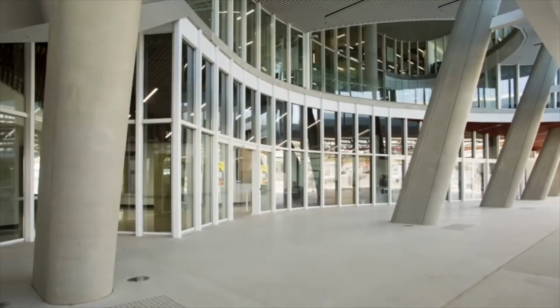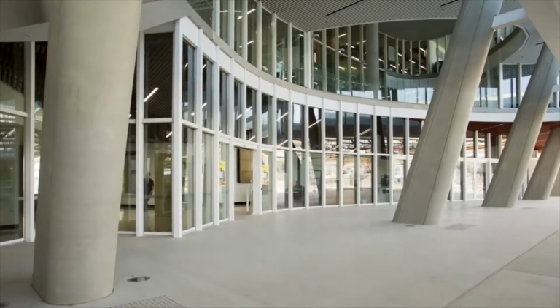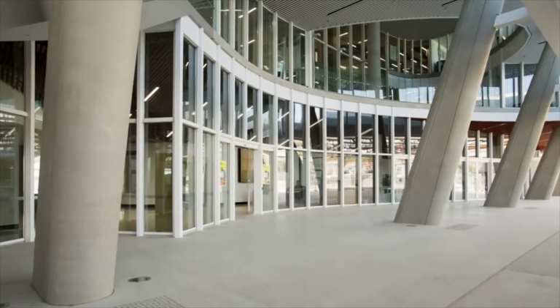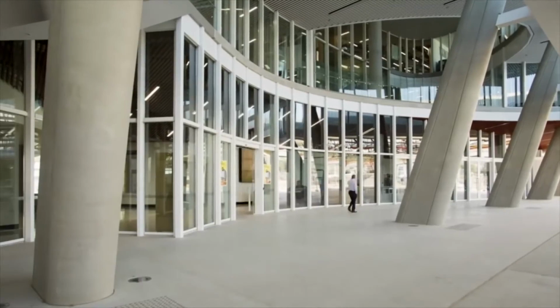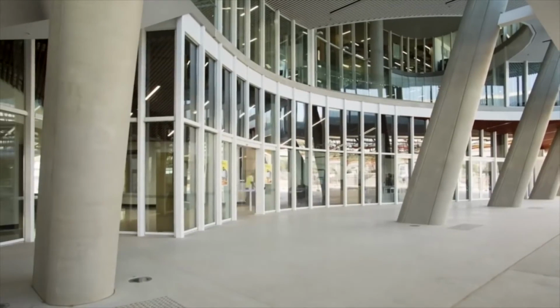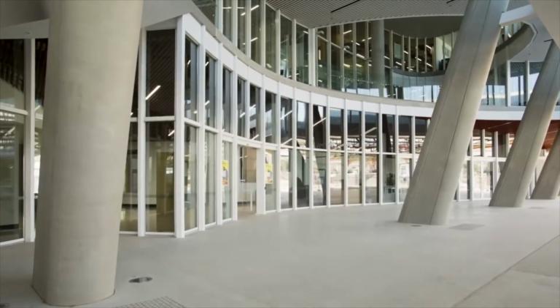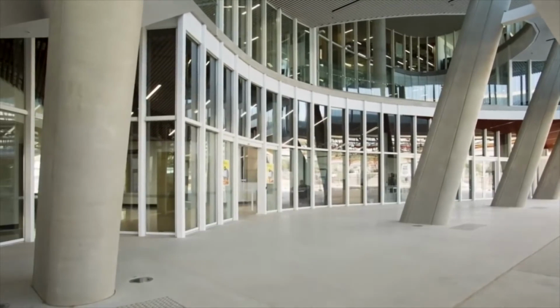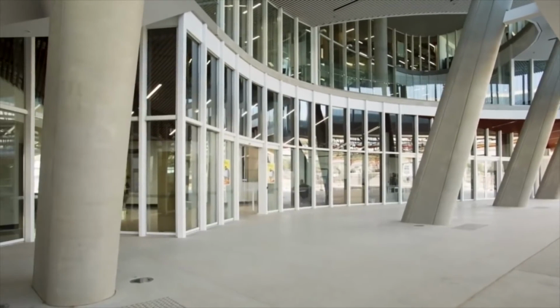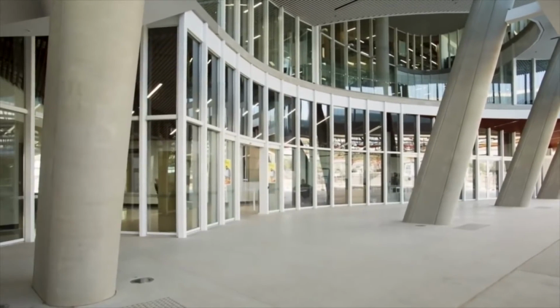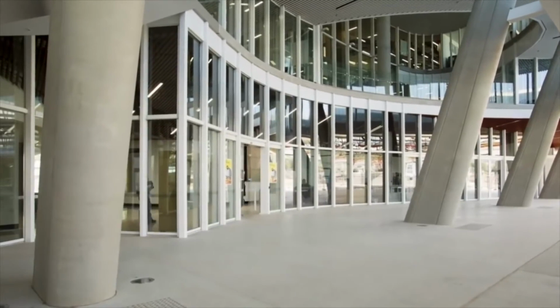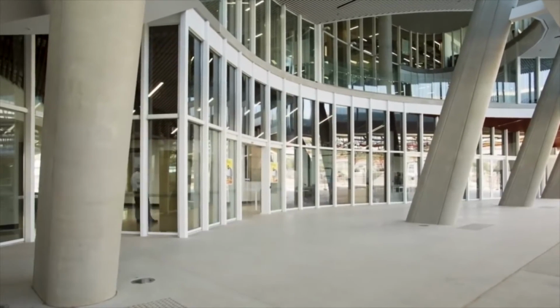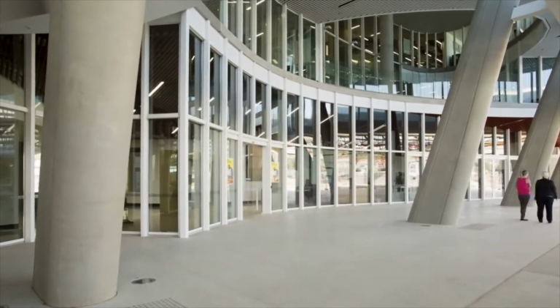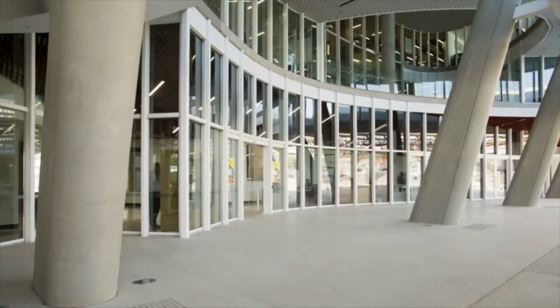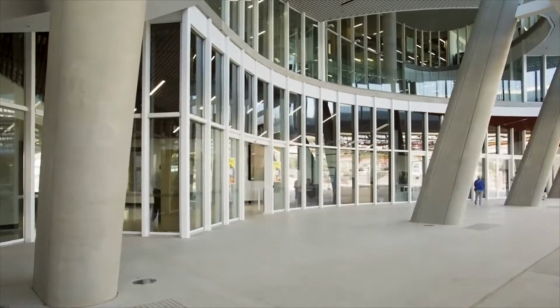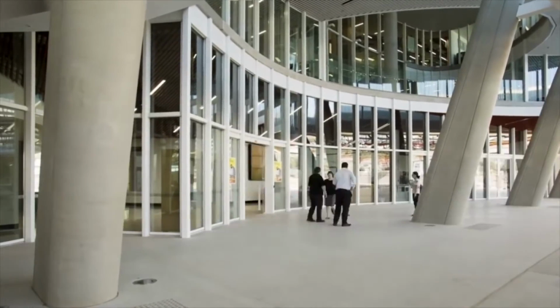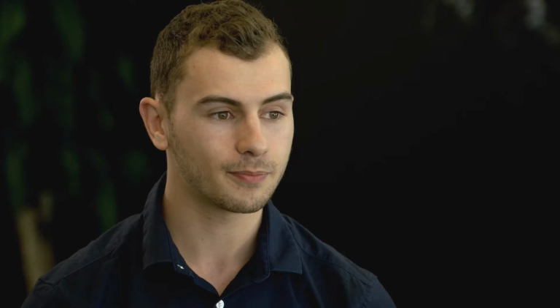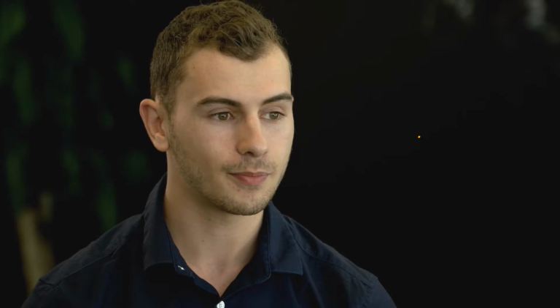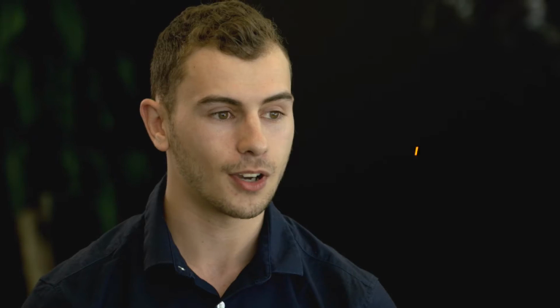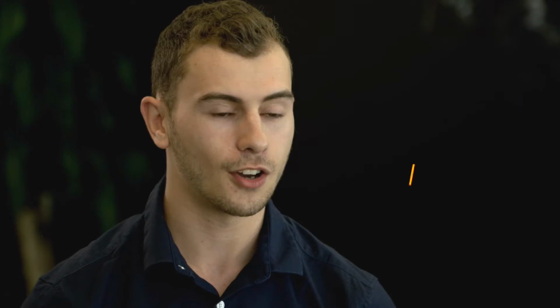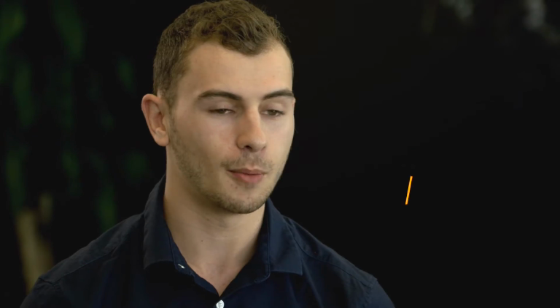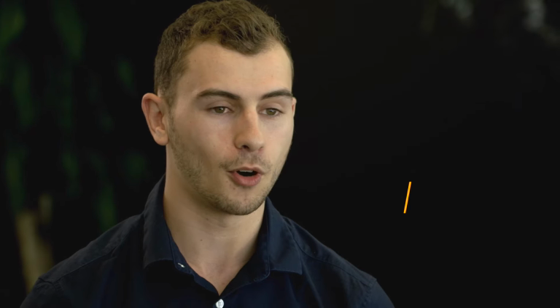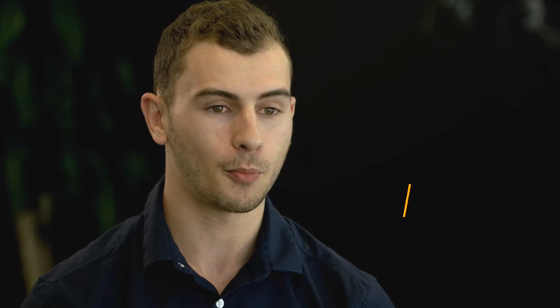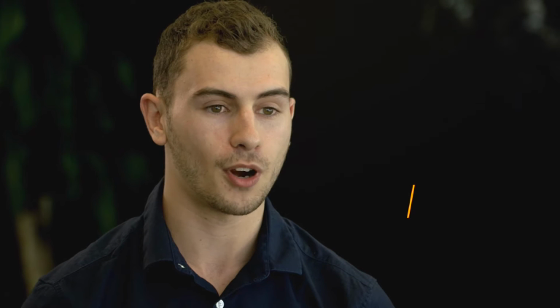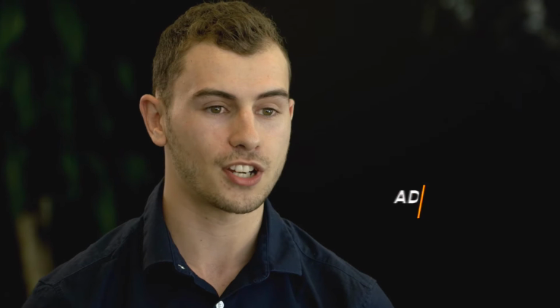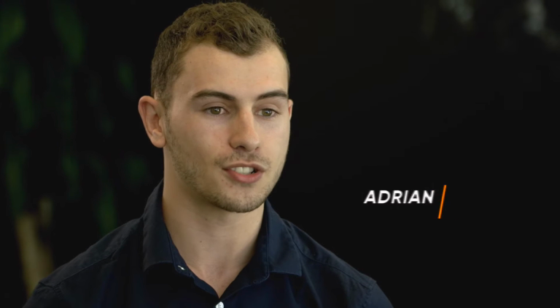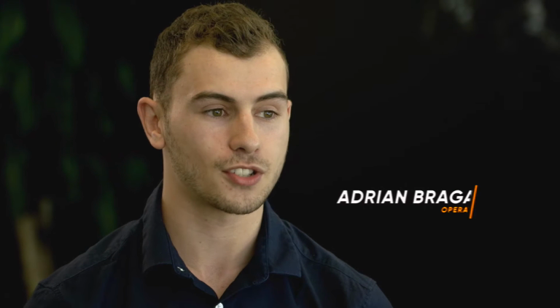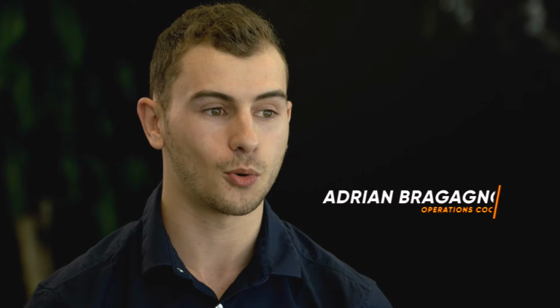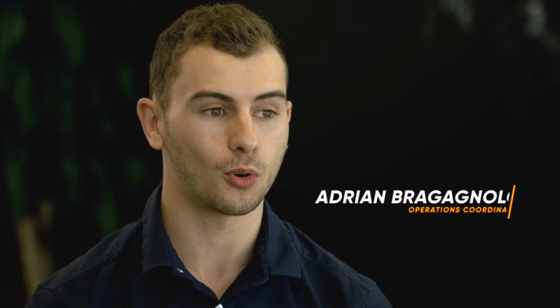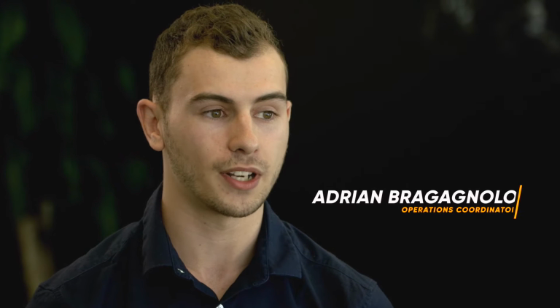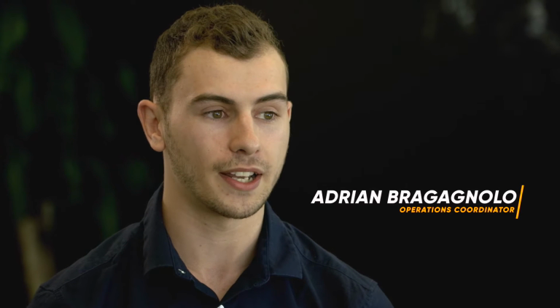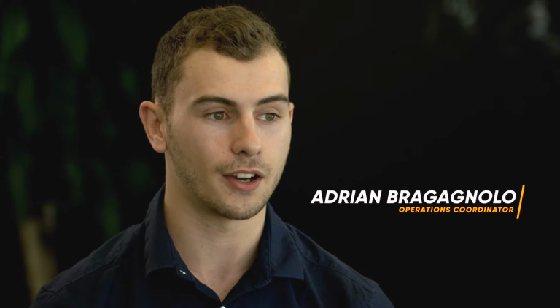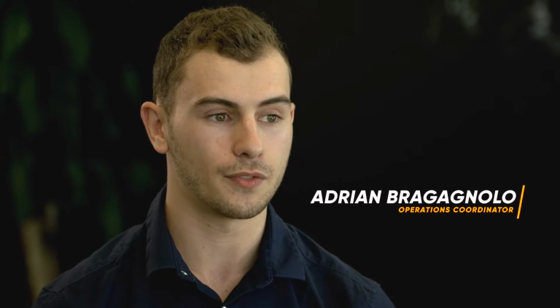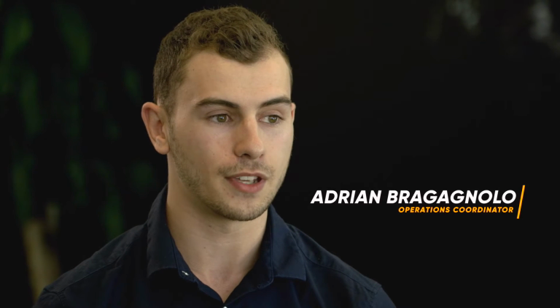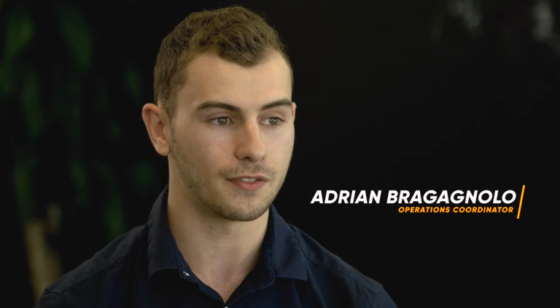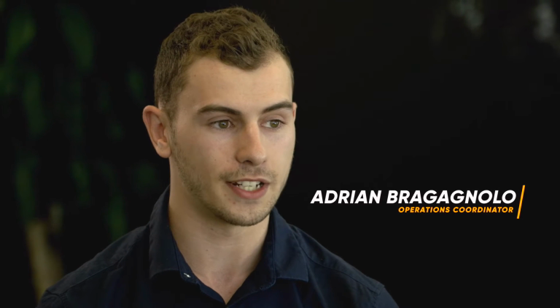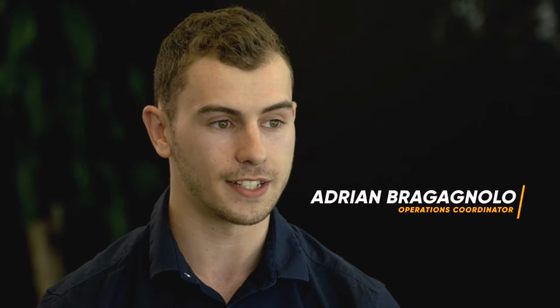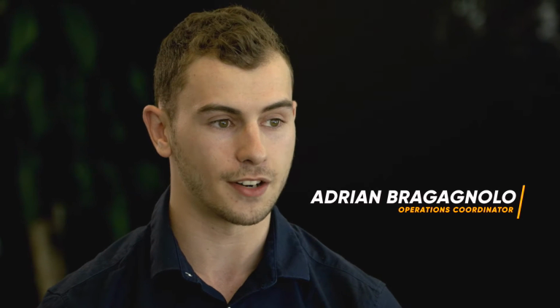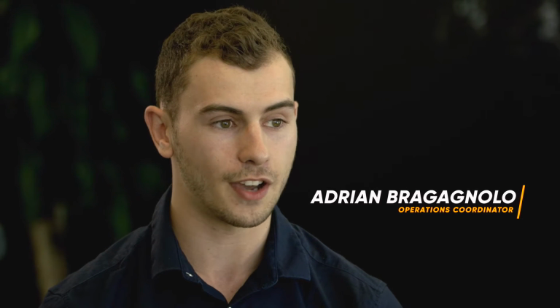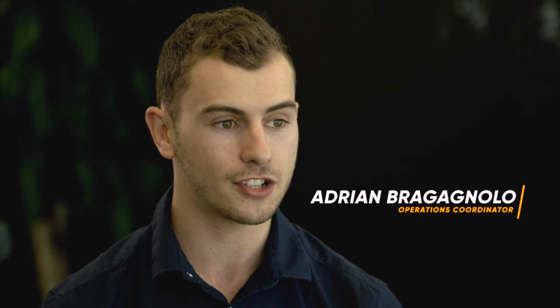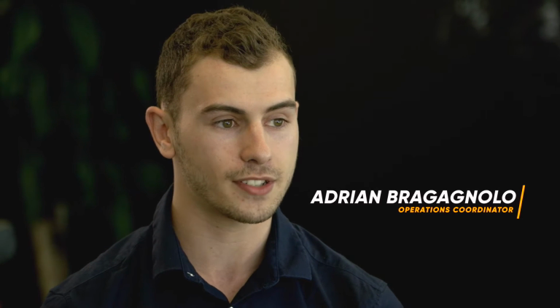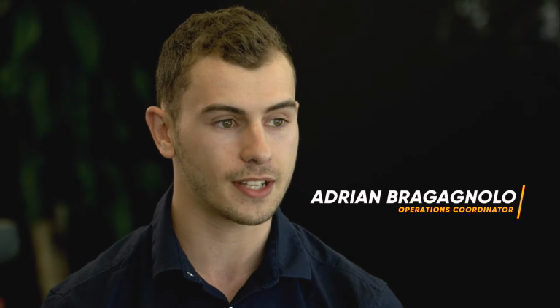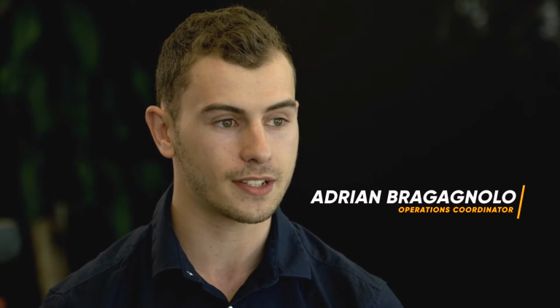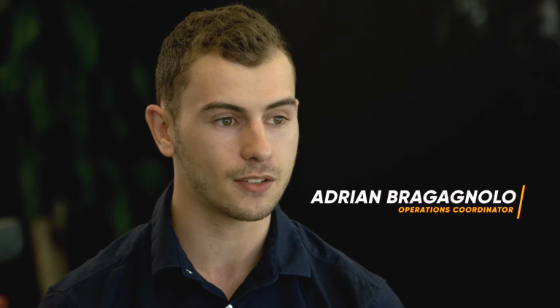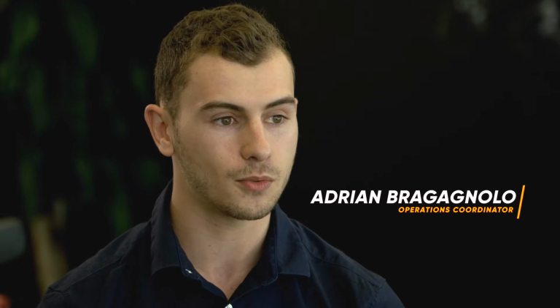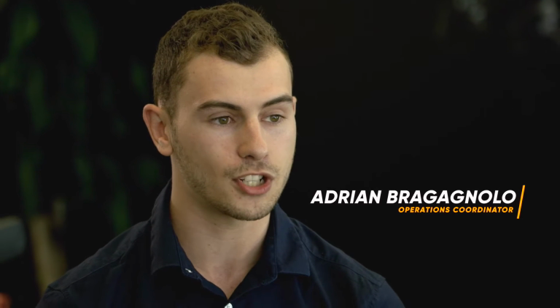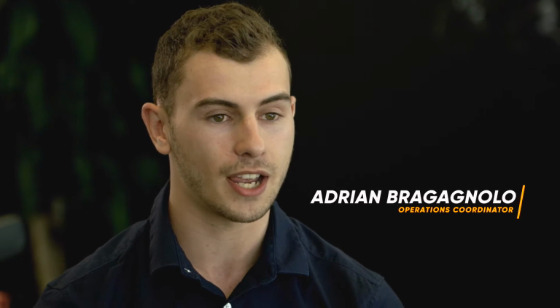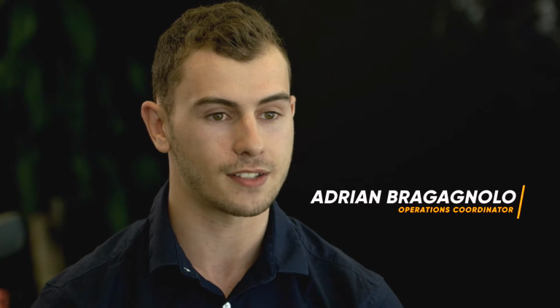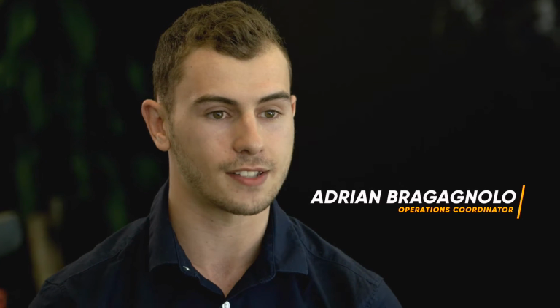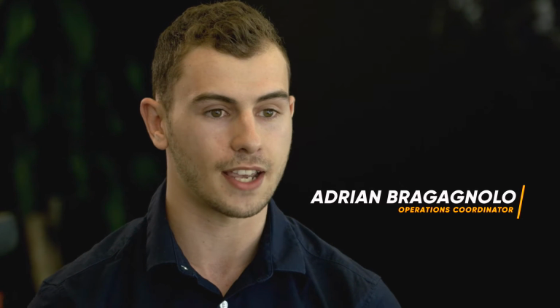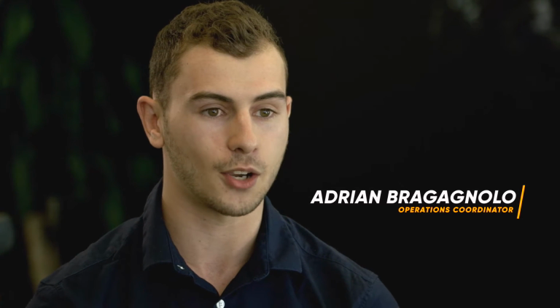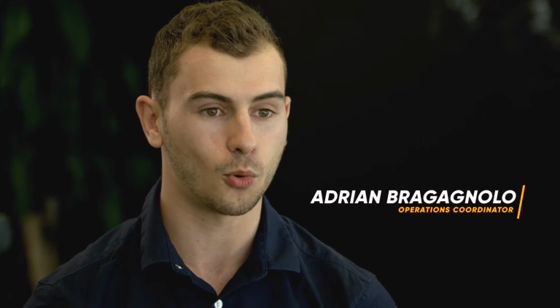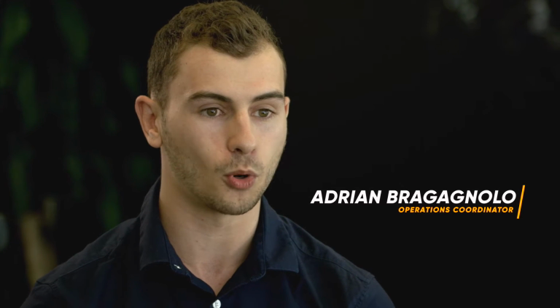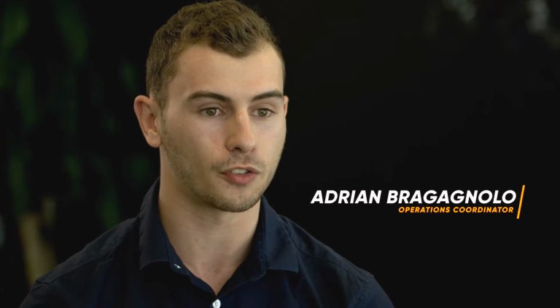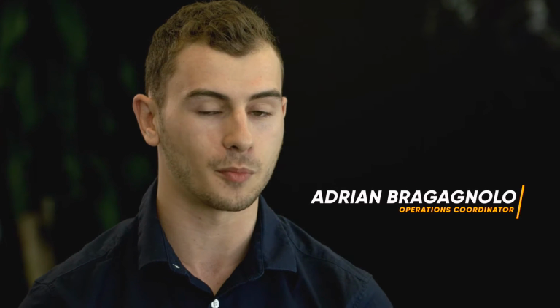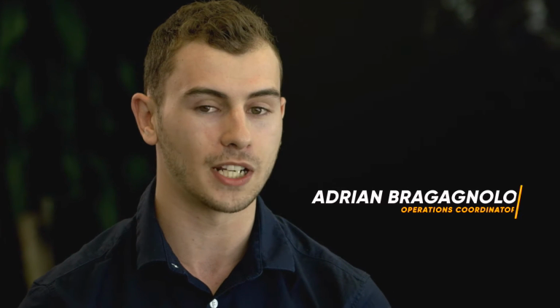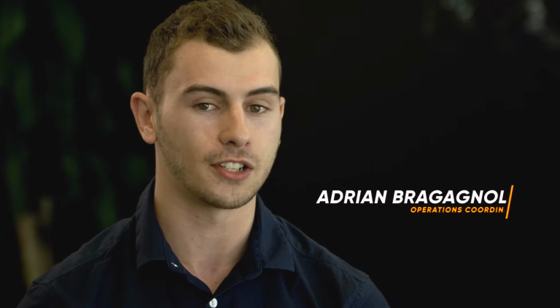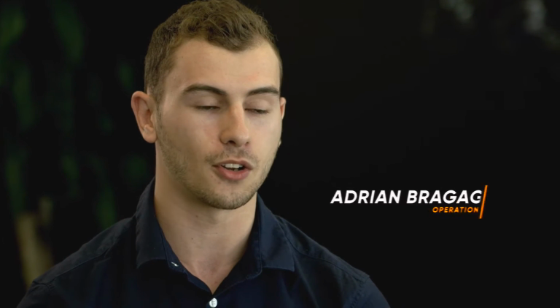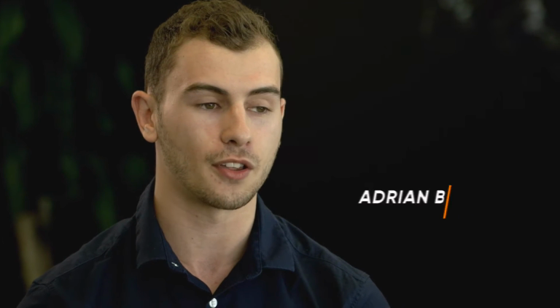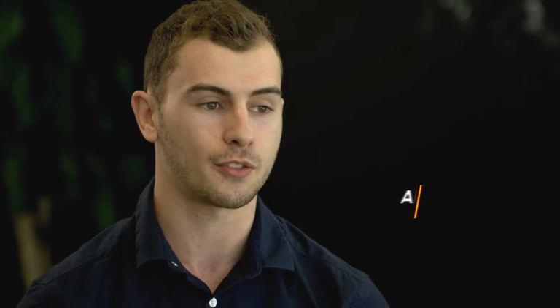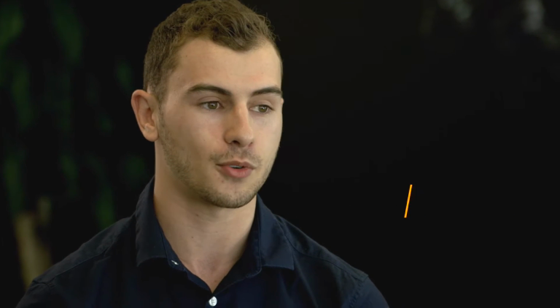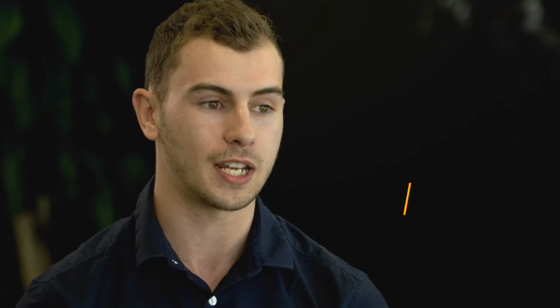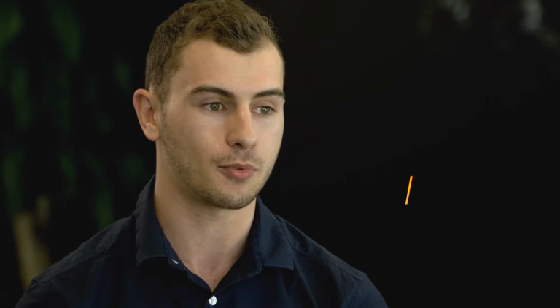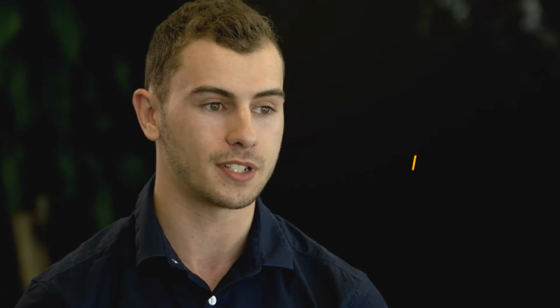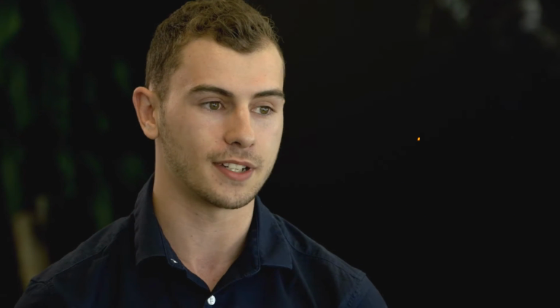My name is Agent Breganolo. I'm Operations Coordinator of the Flinders Innovation Centre, which houses a quarter of a million dollar 3D printer.